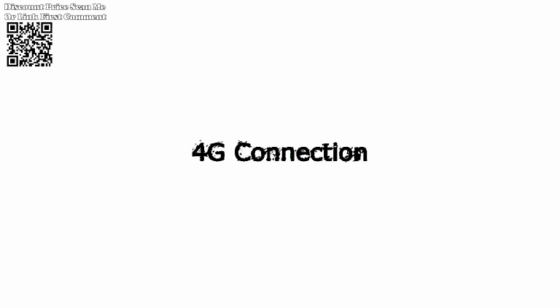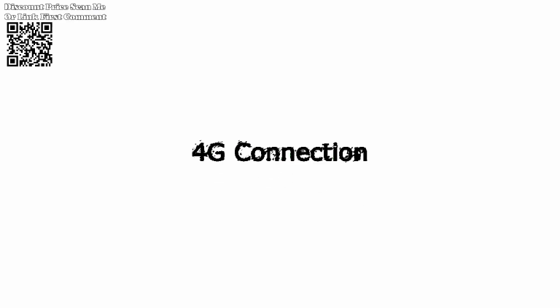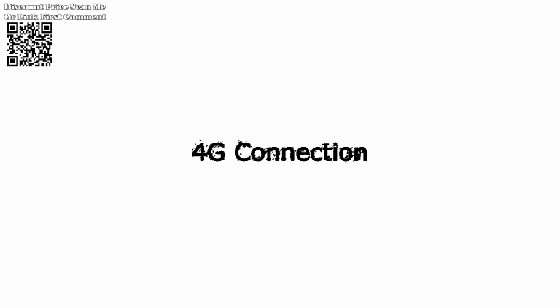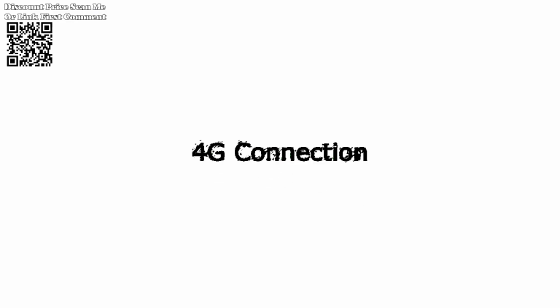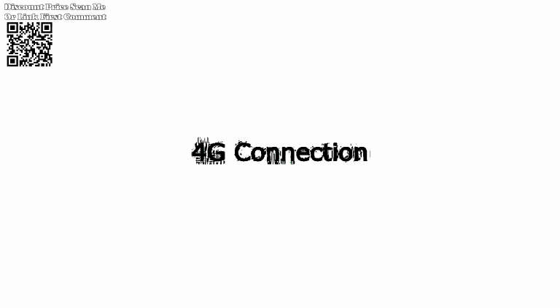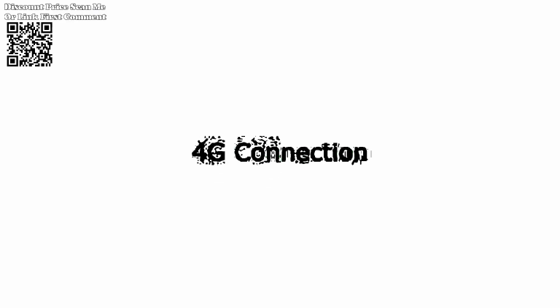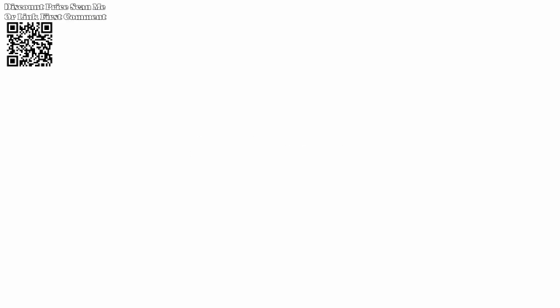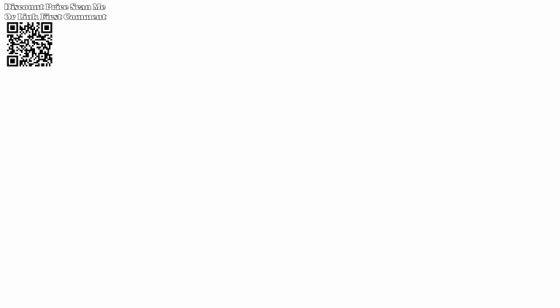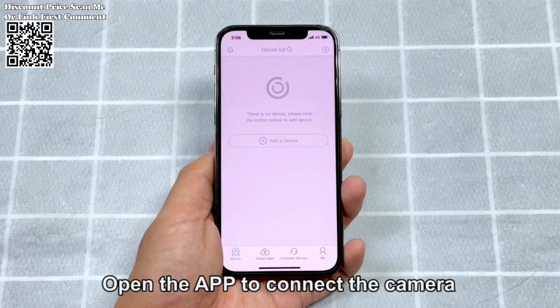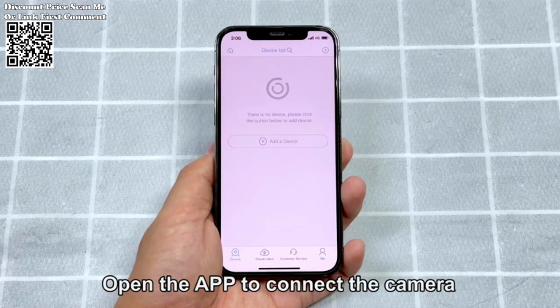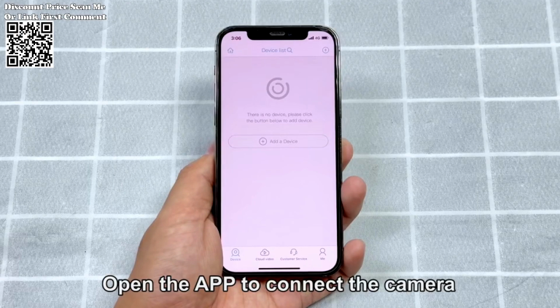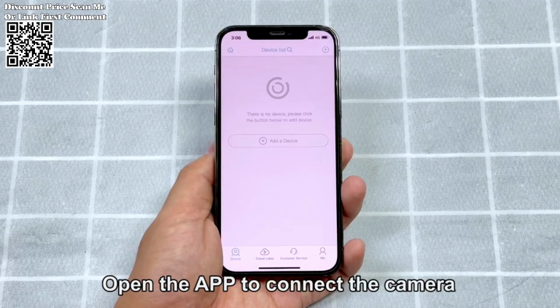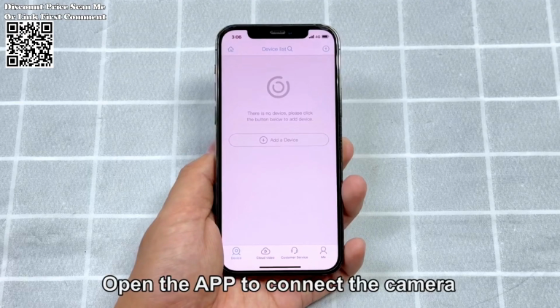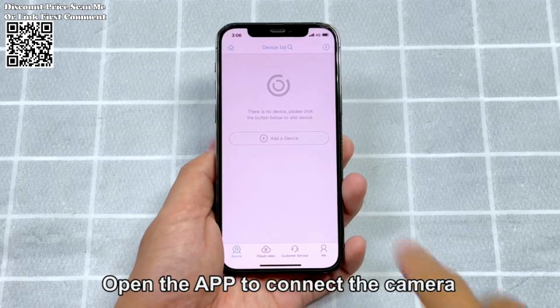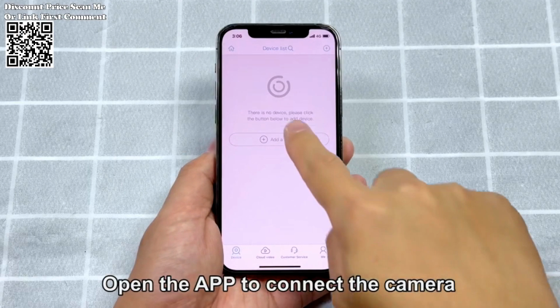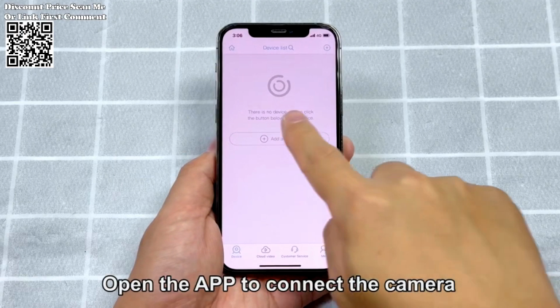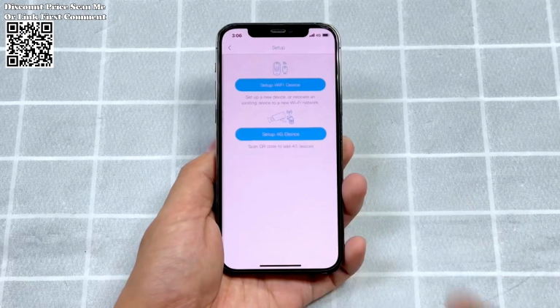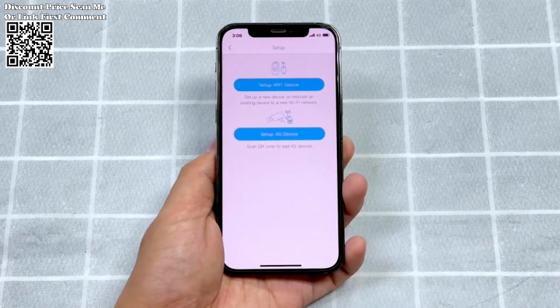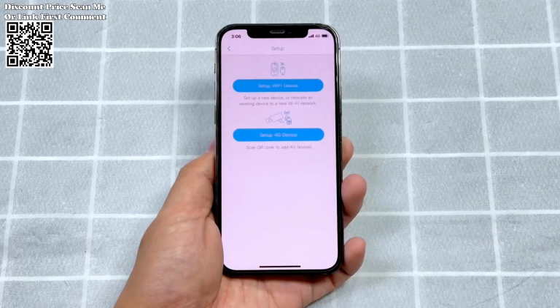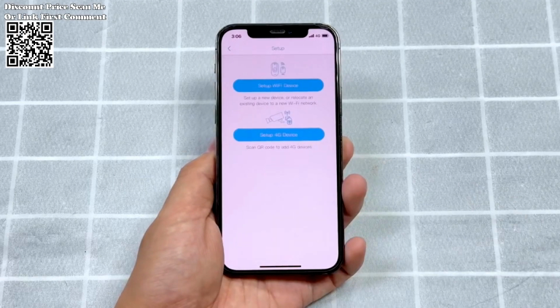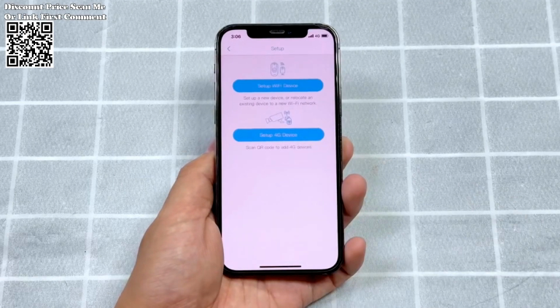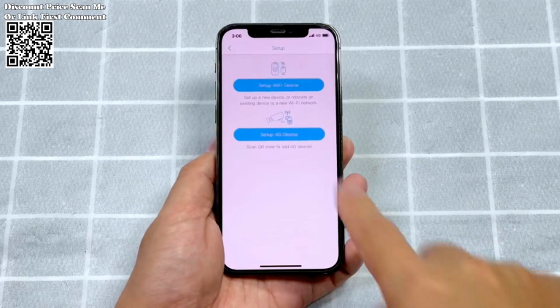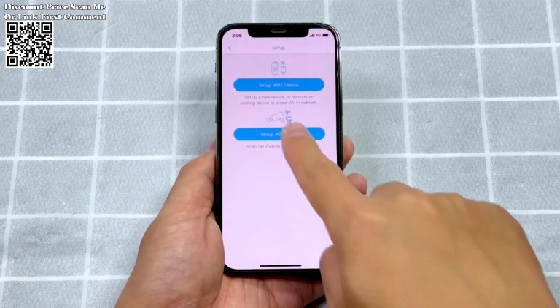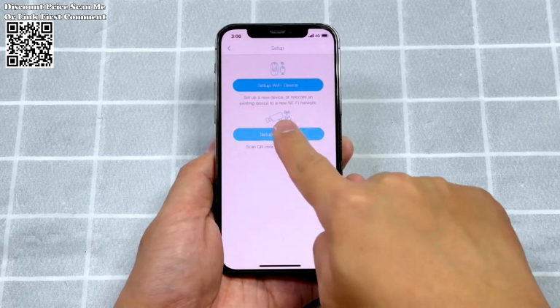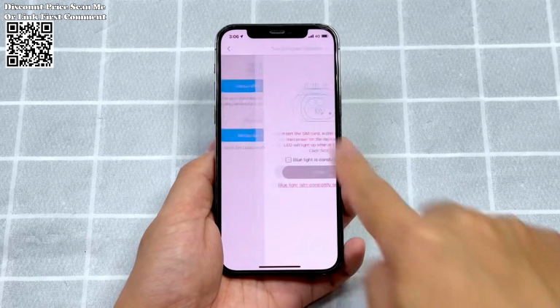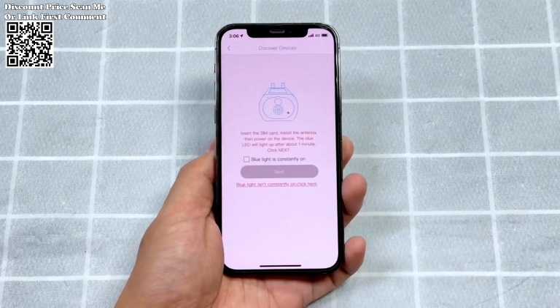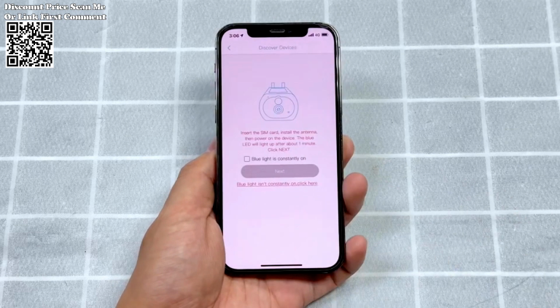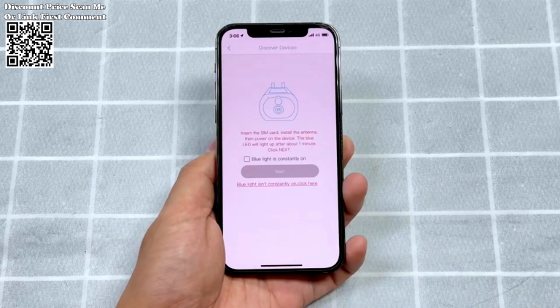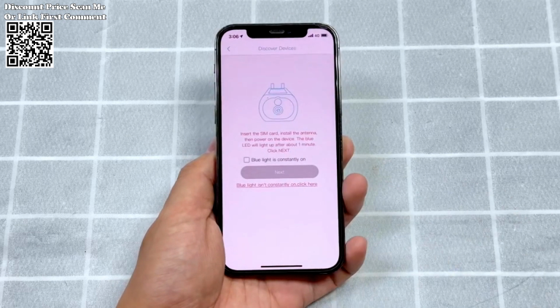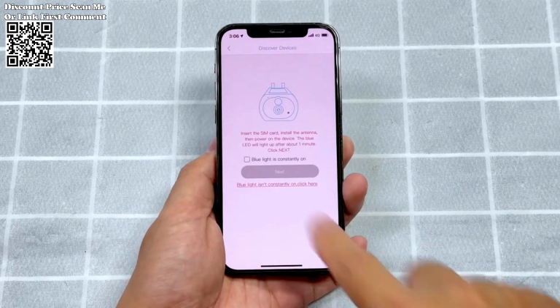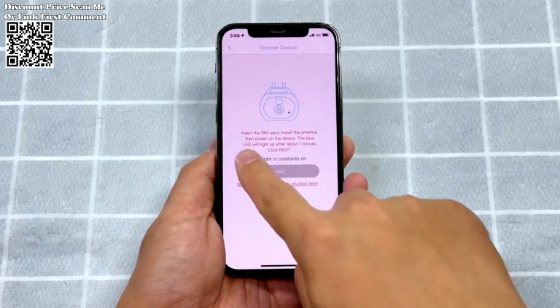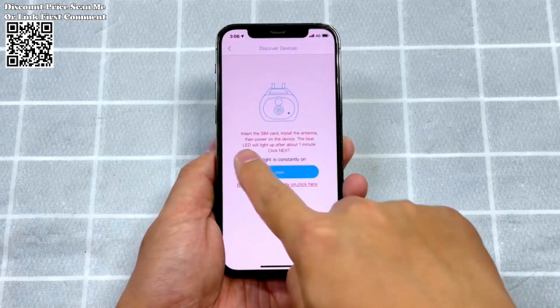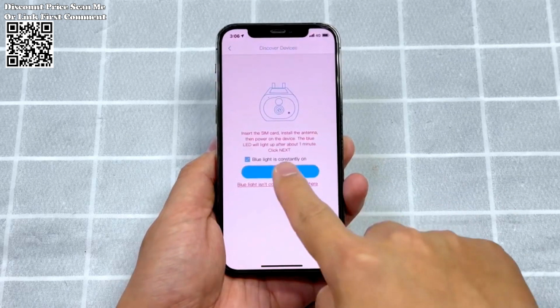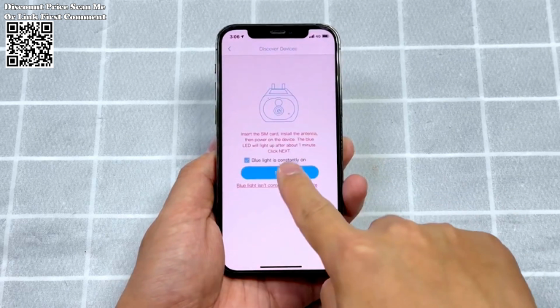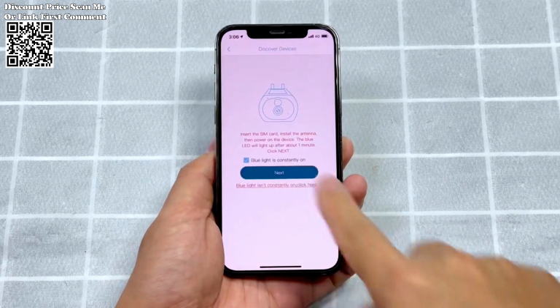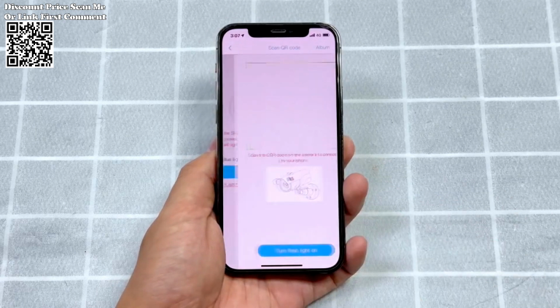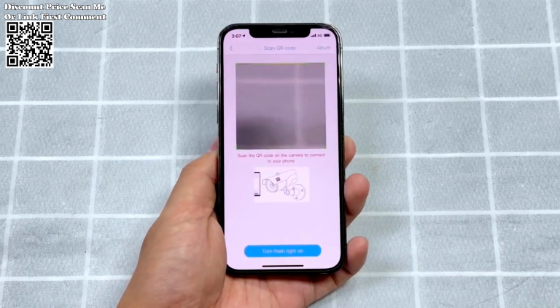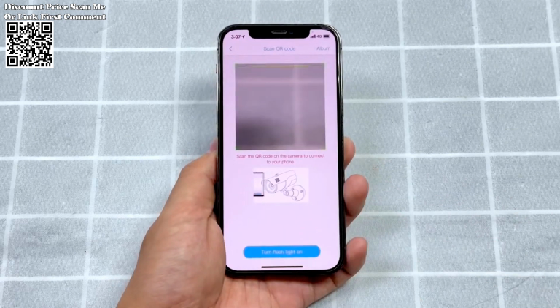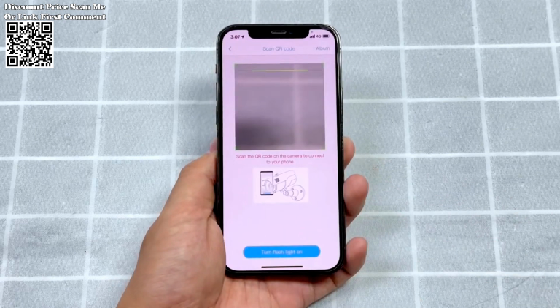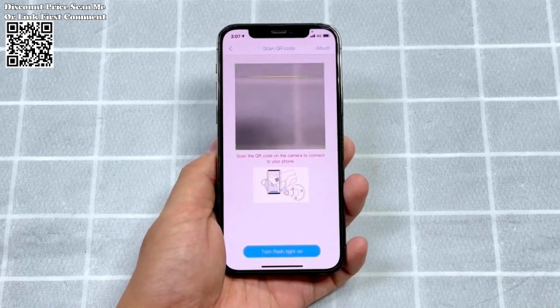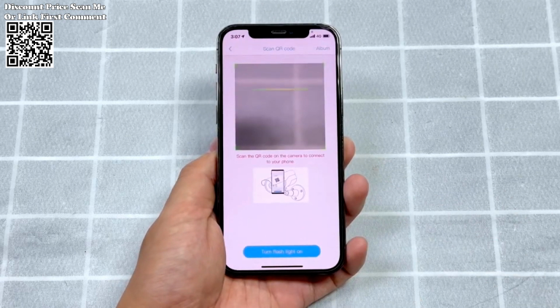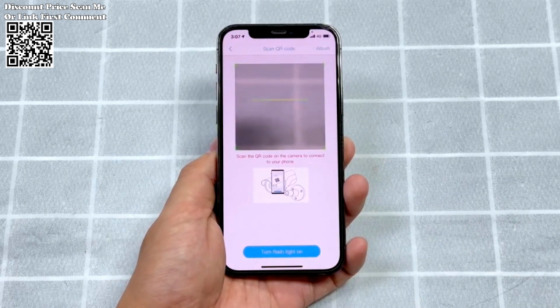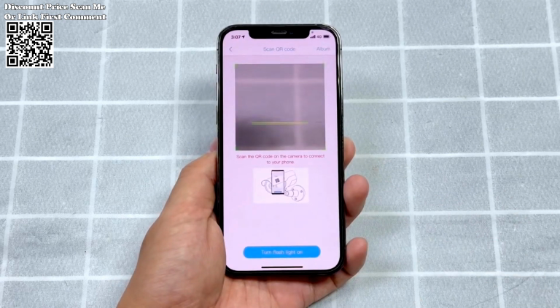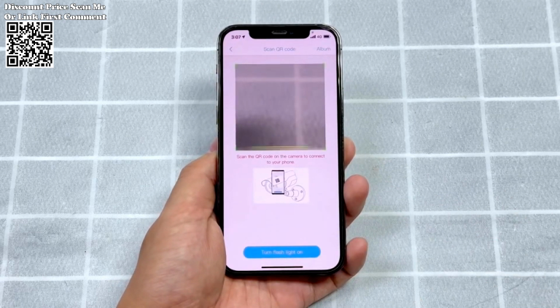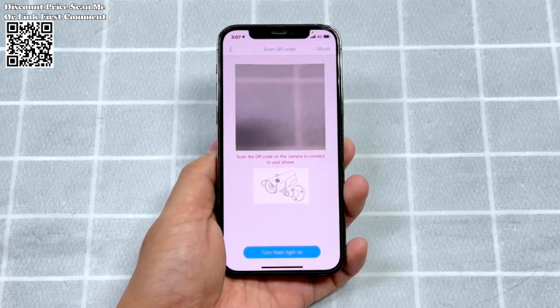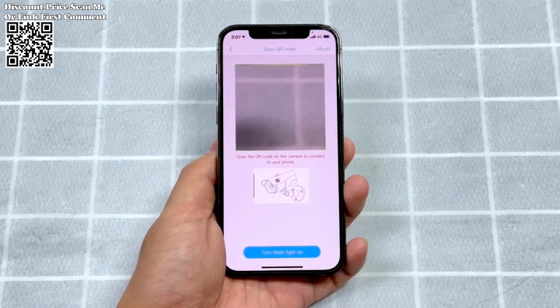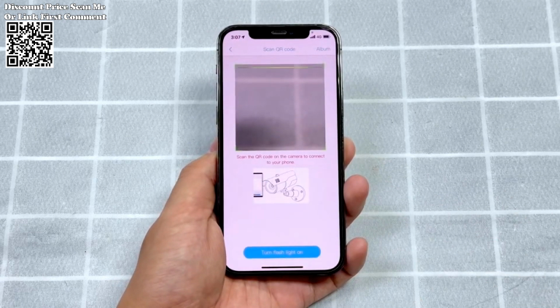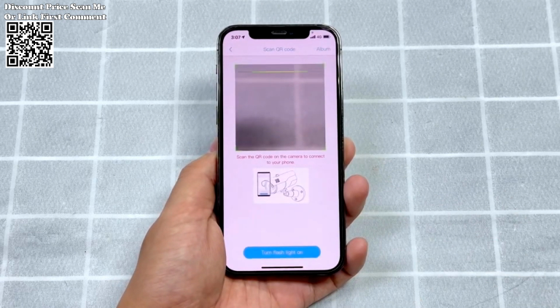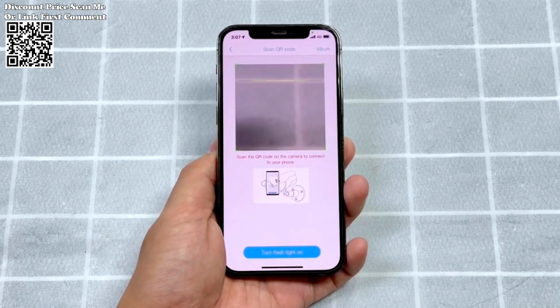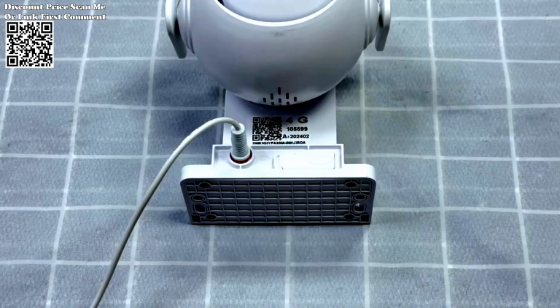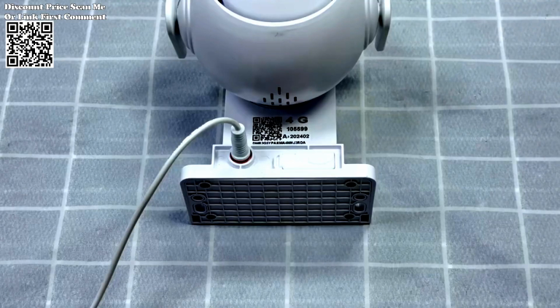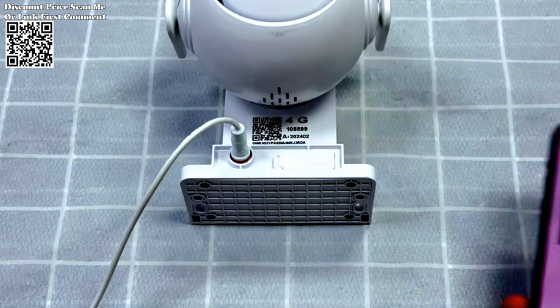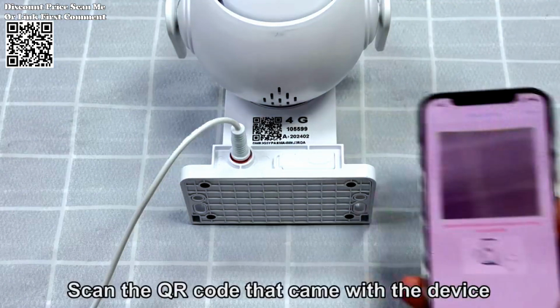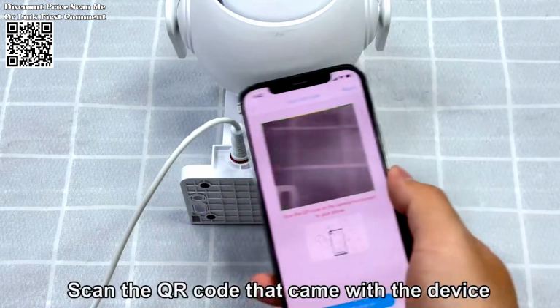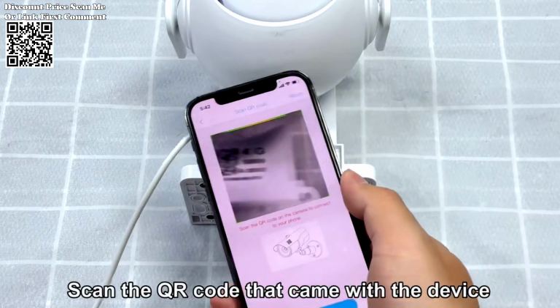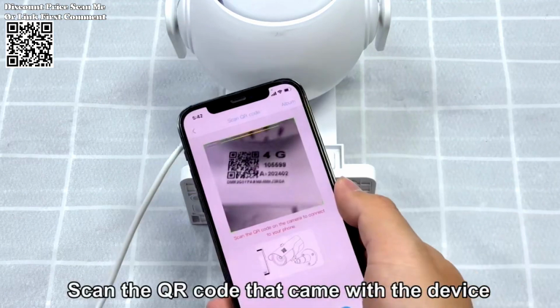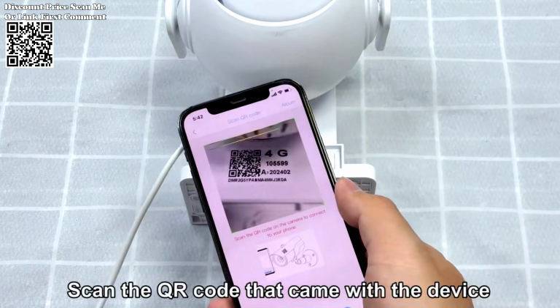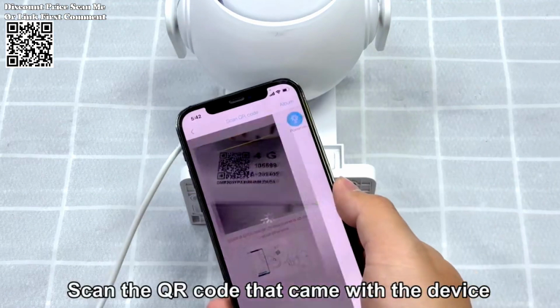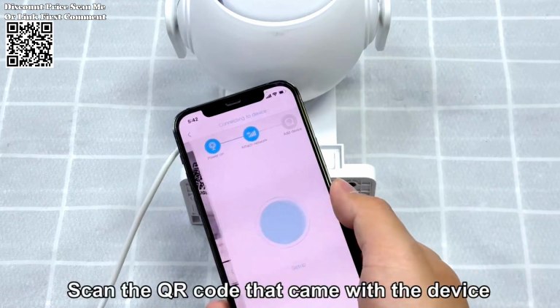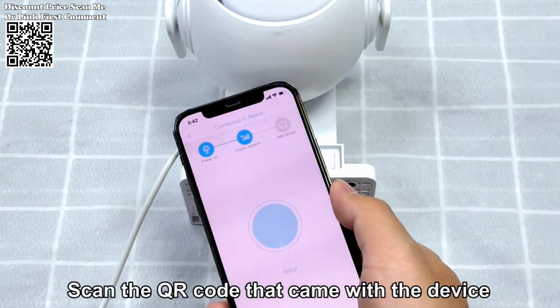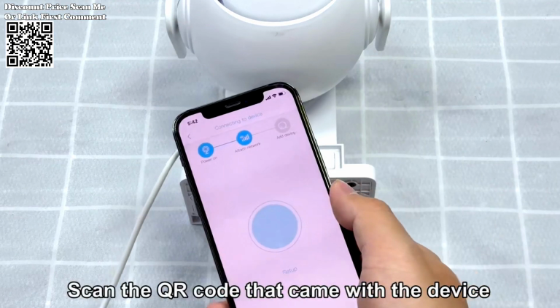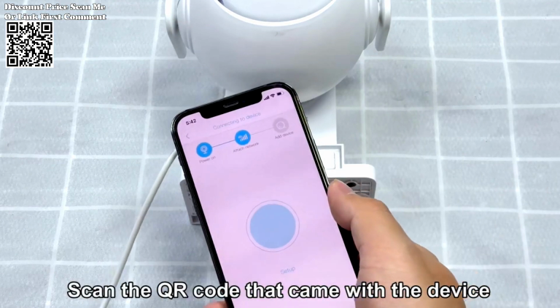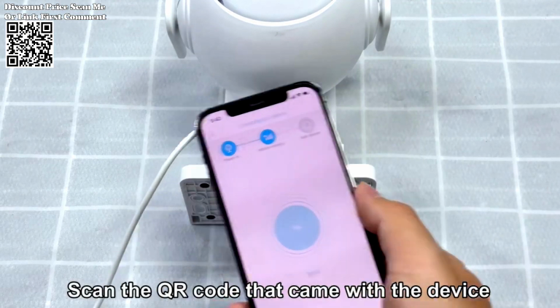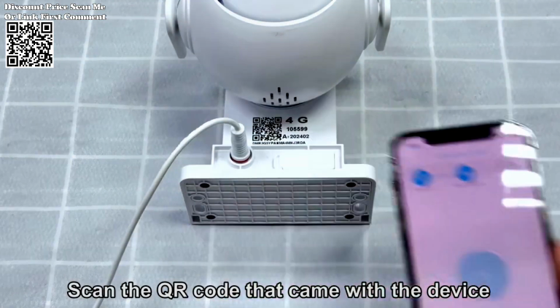Control is at your fingertips through the dedicated application, enabling you to capture a wider range and focus on specific areas of interest.